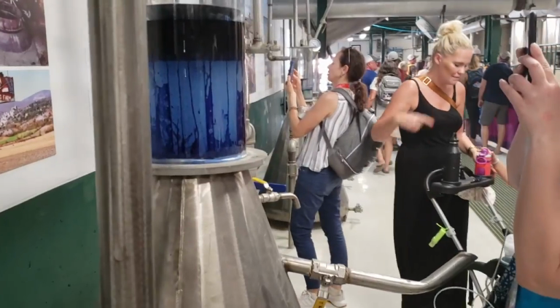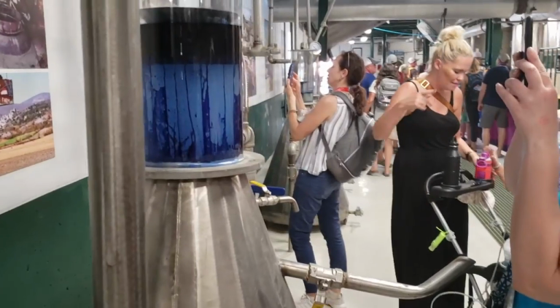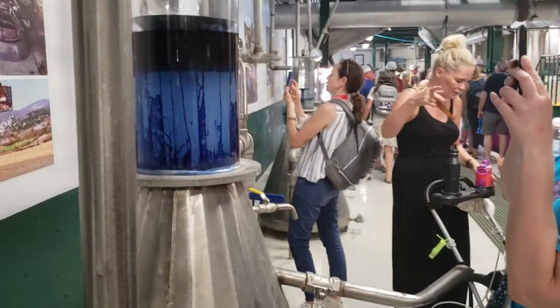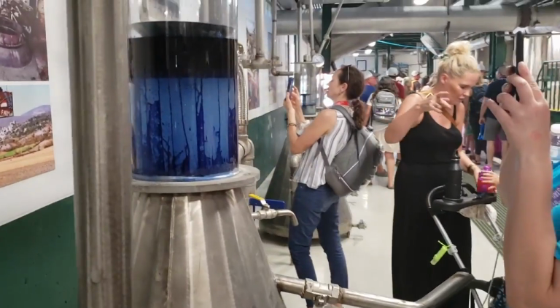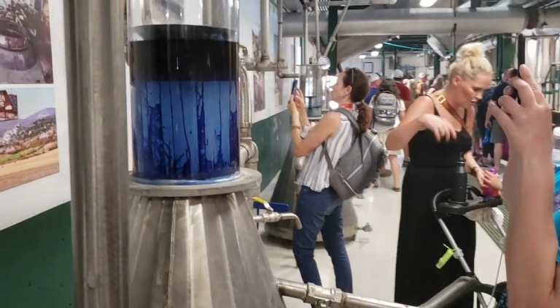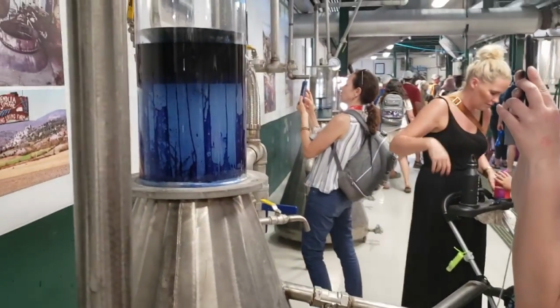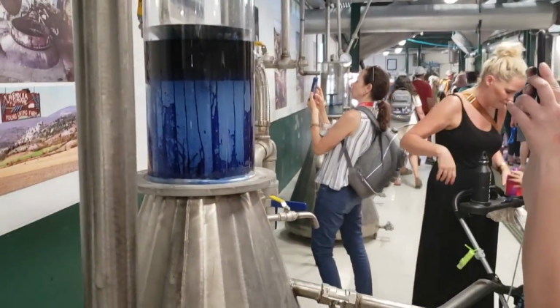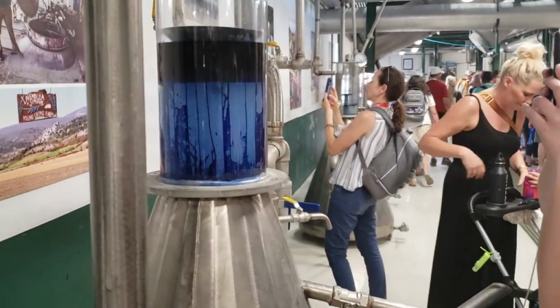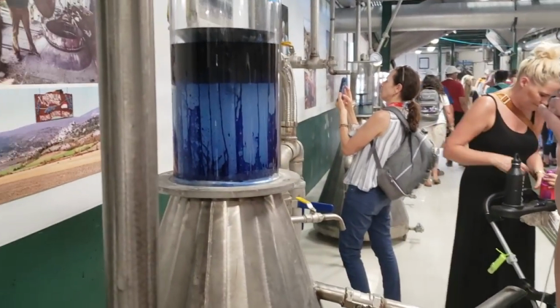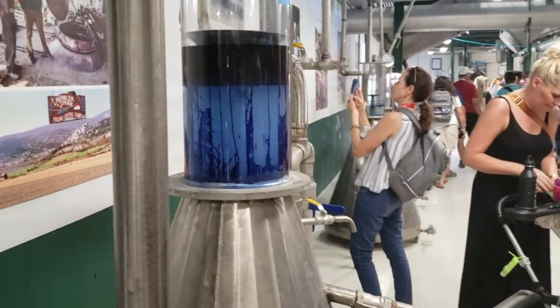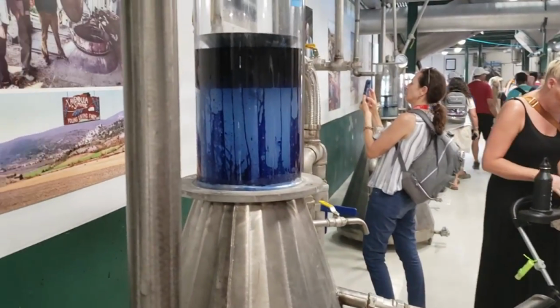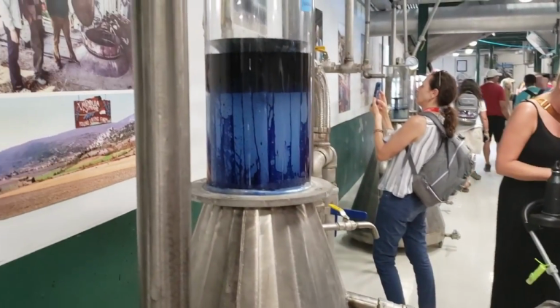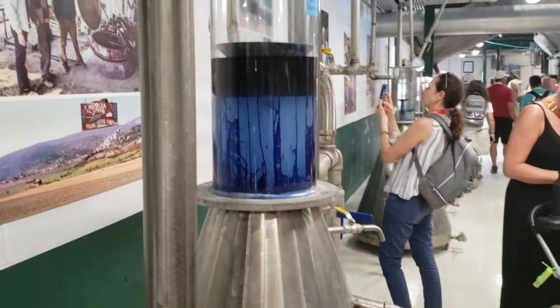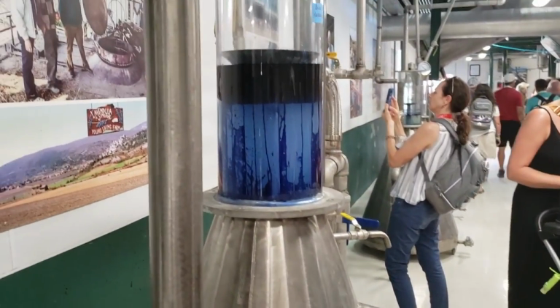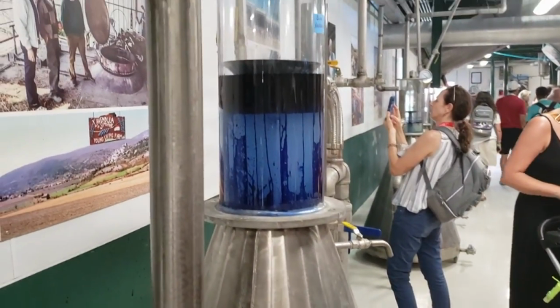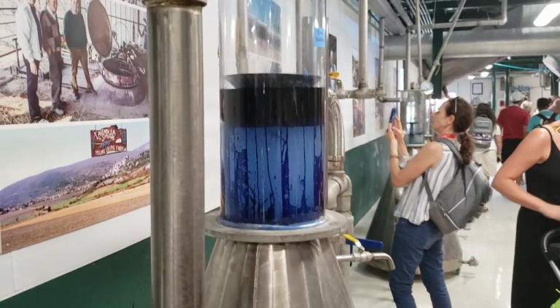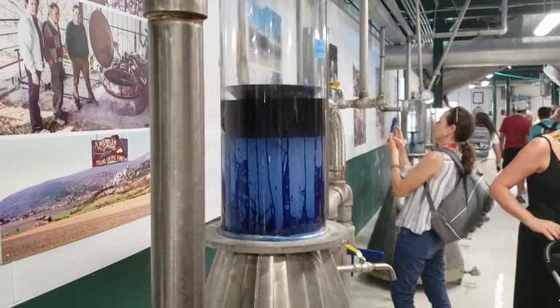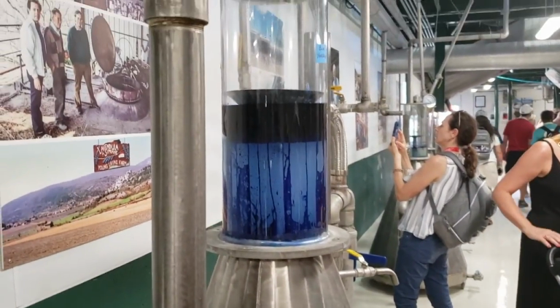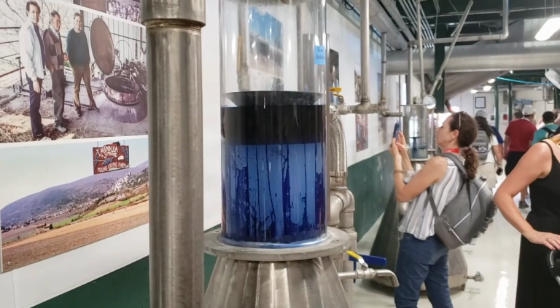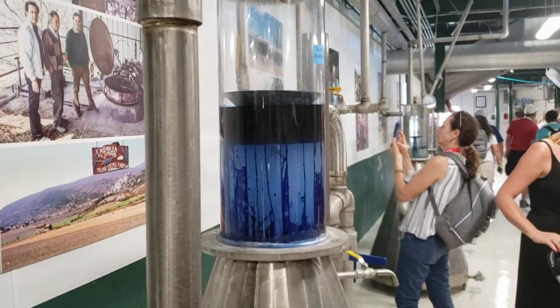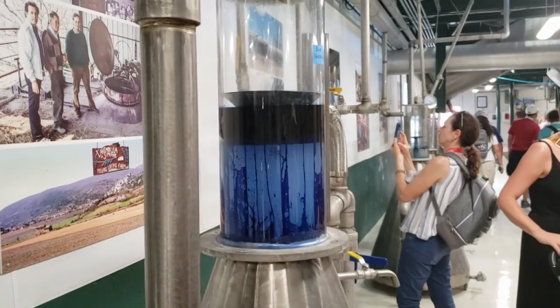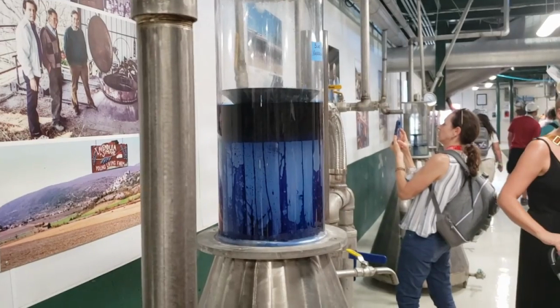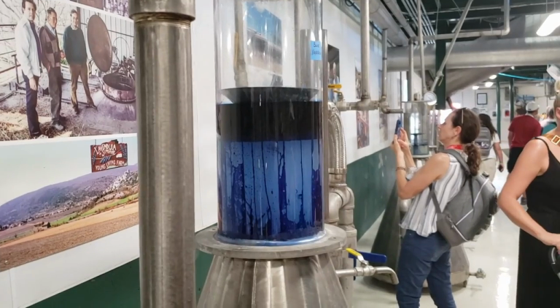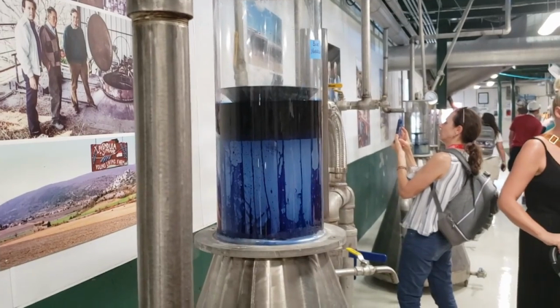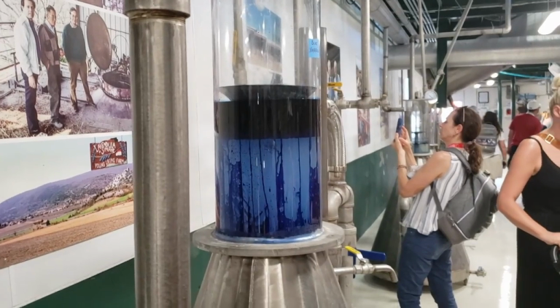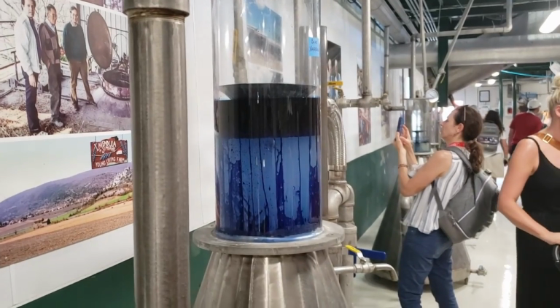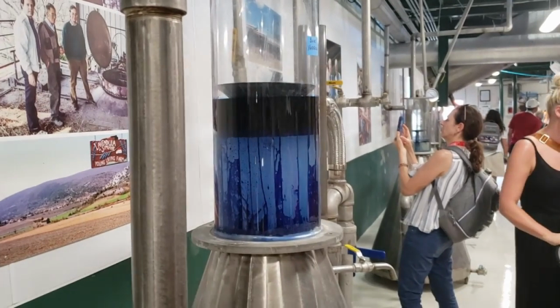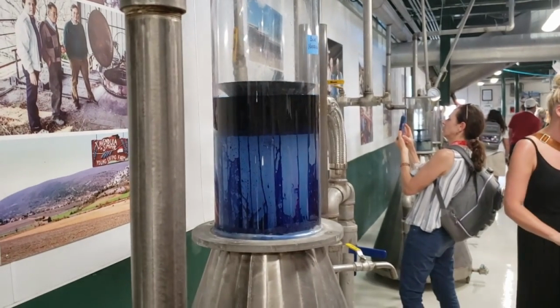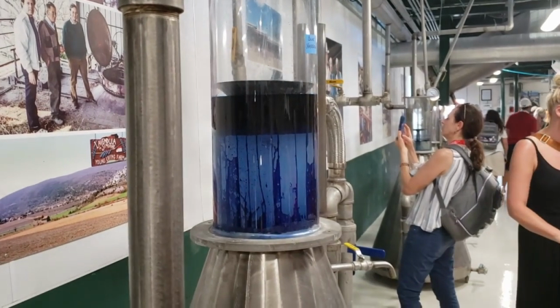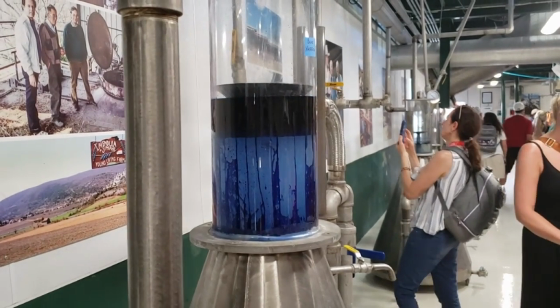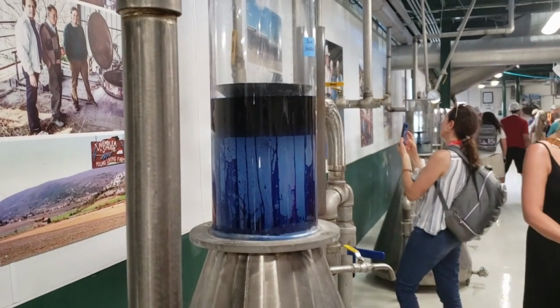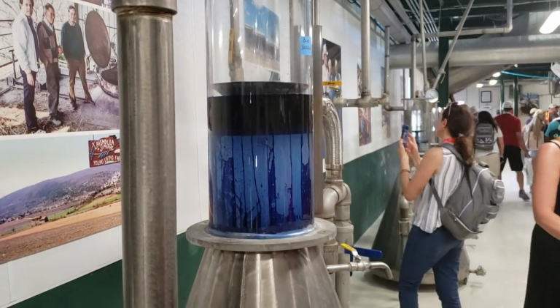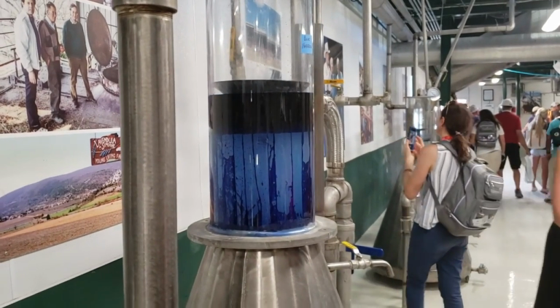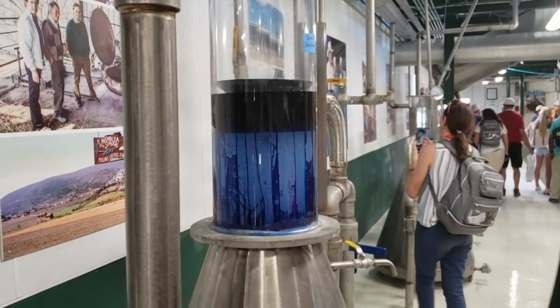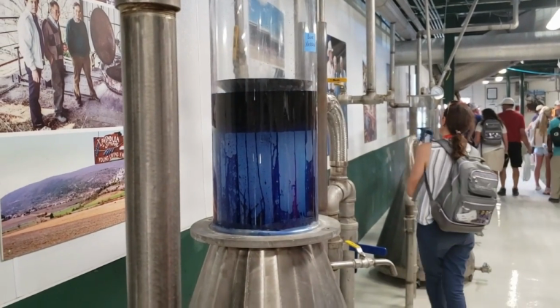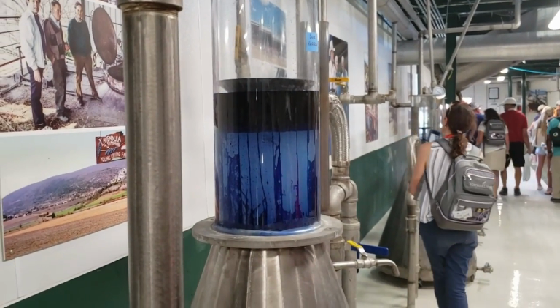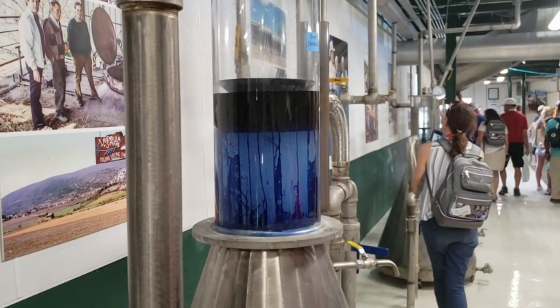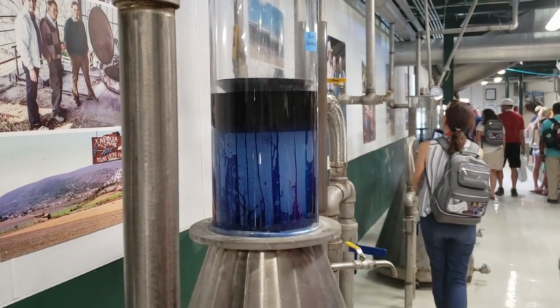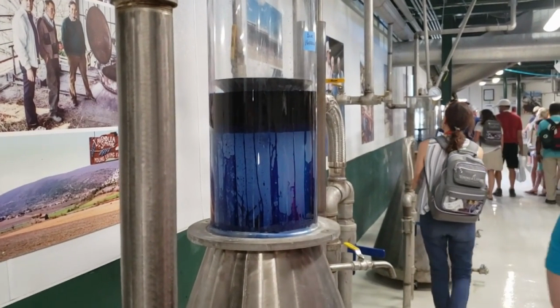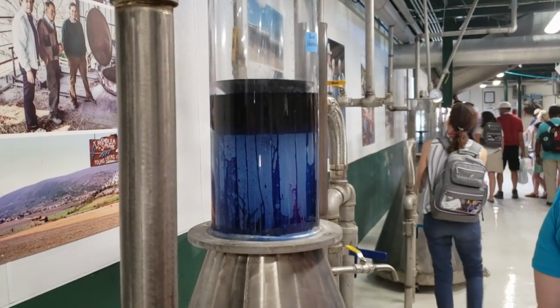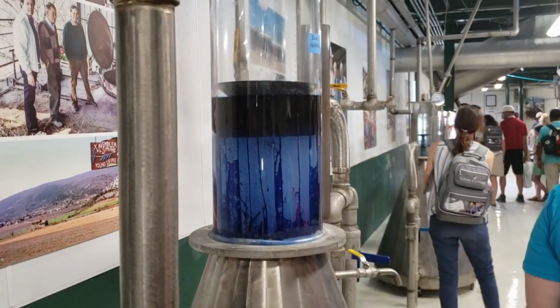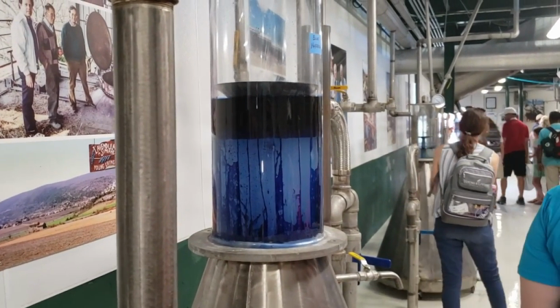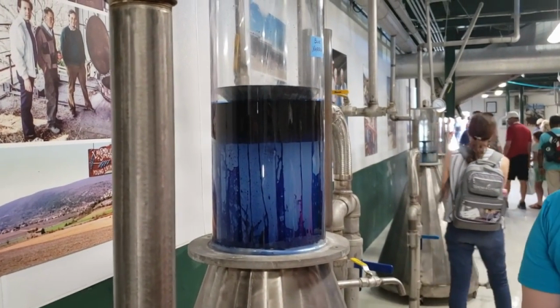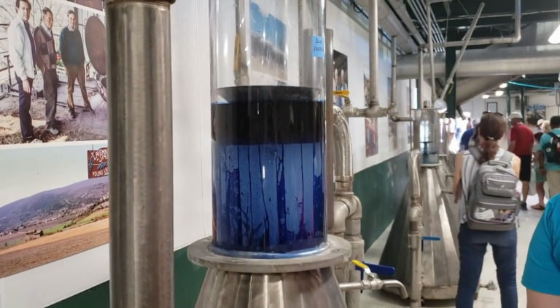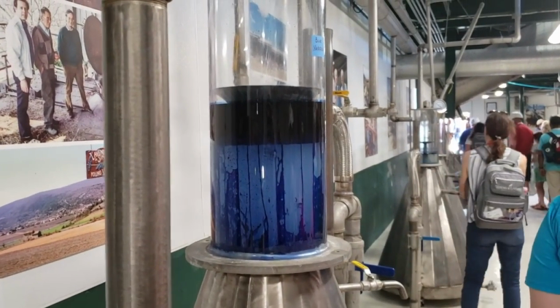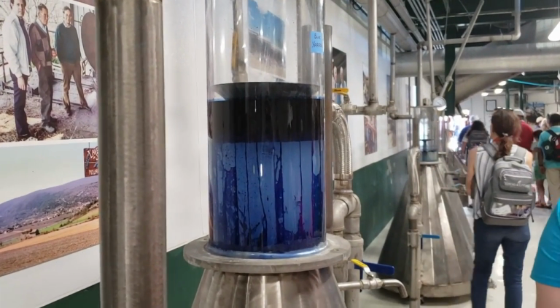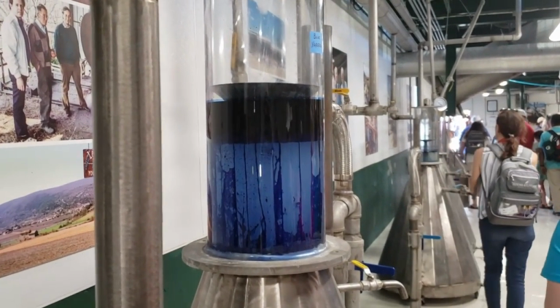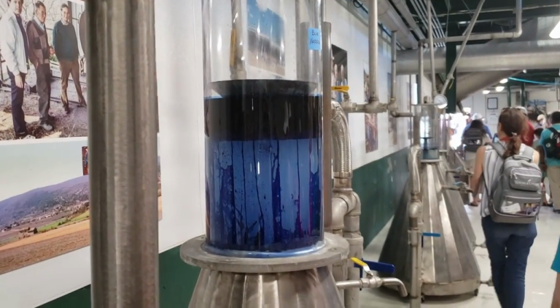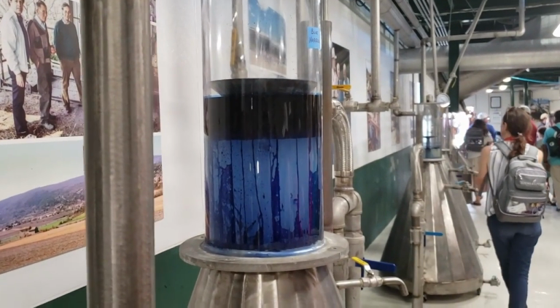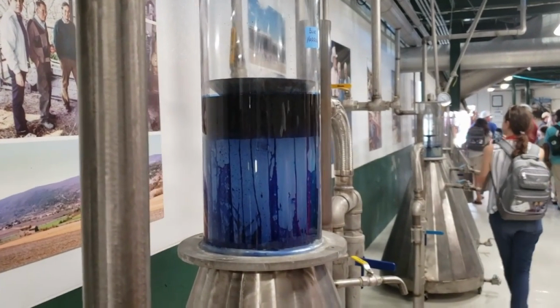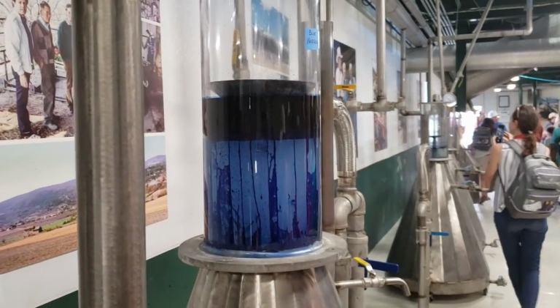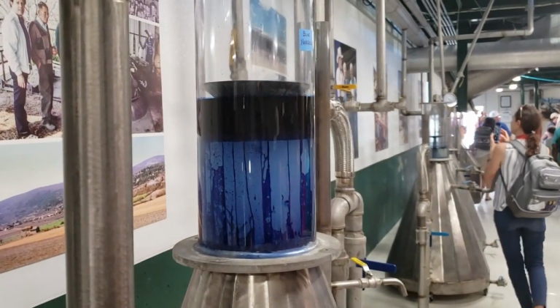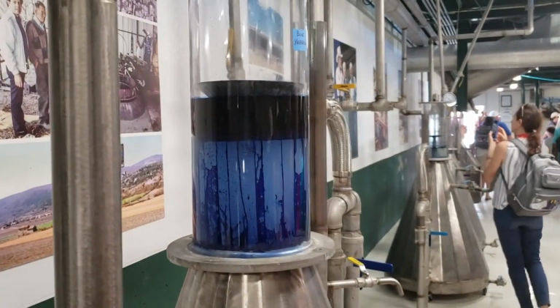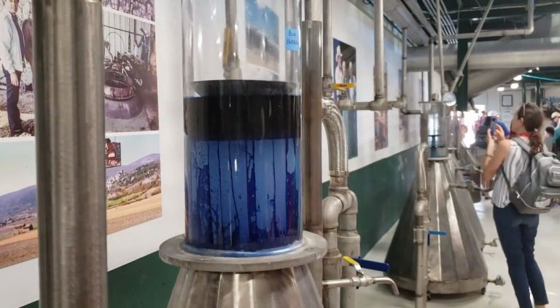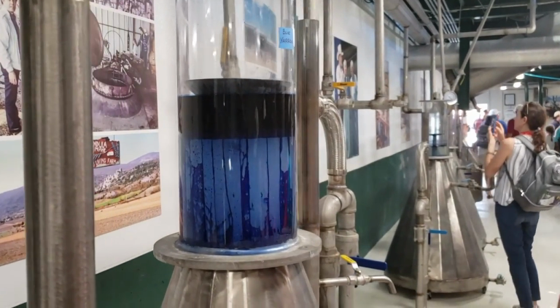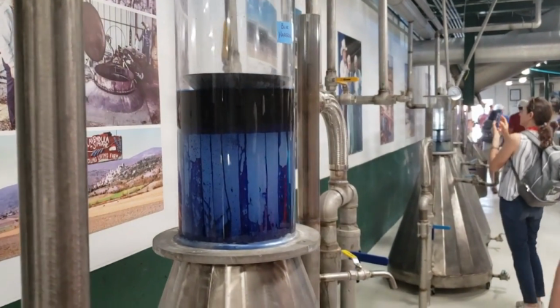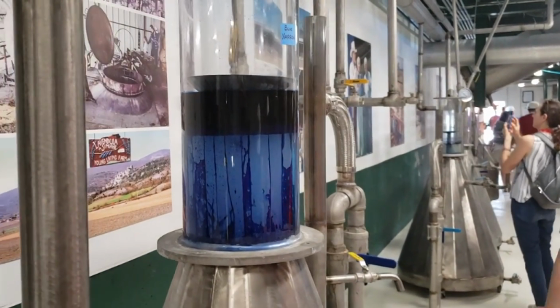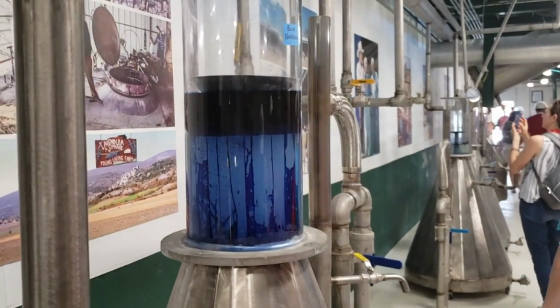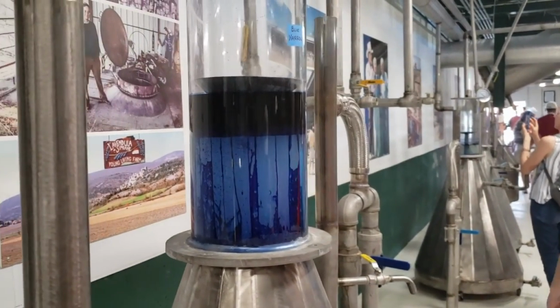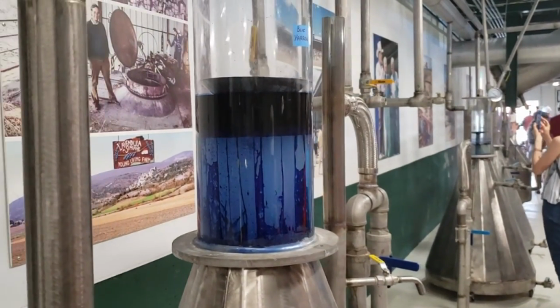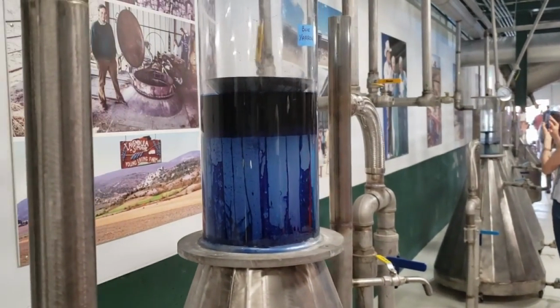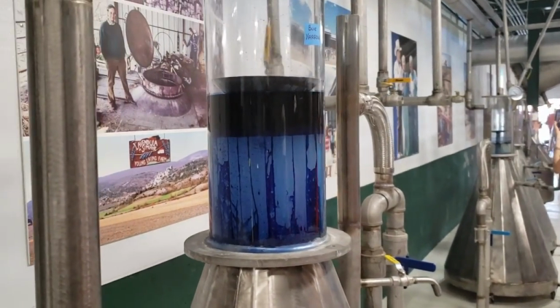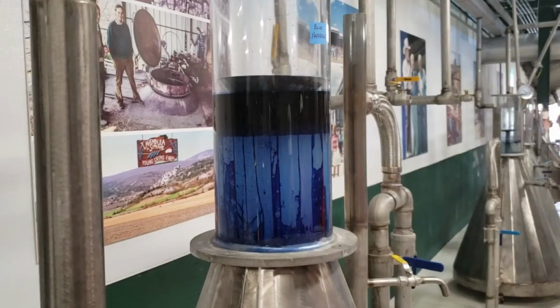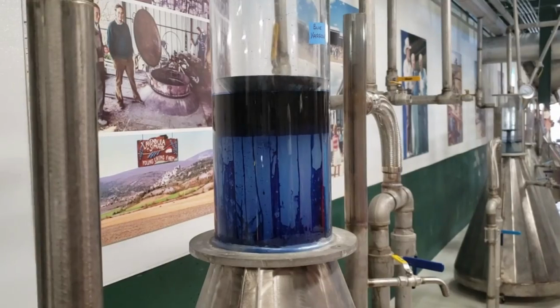And here you can see the blue yarrow. Look how beautiful it is. It is blue — so blue. Isn't that gorgeous?